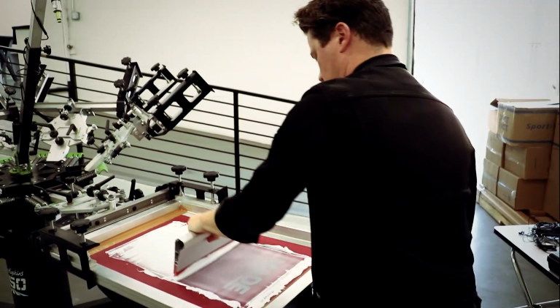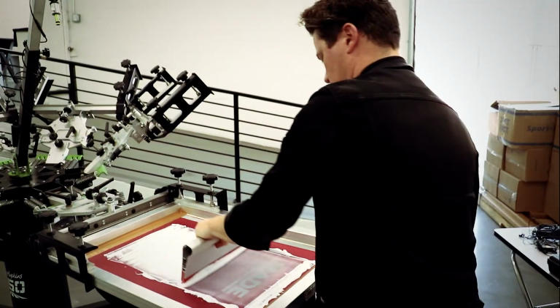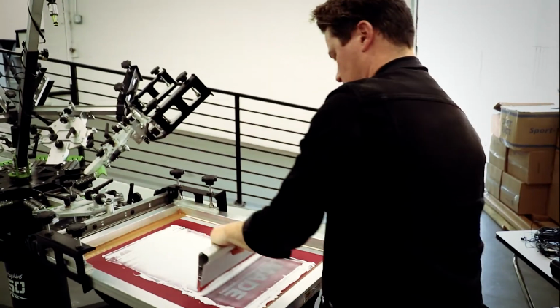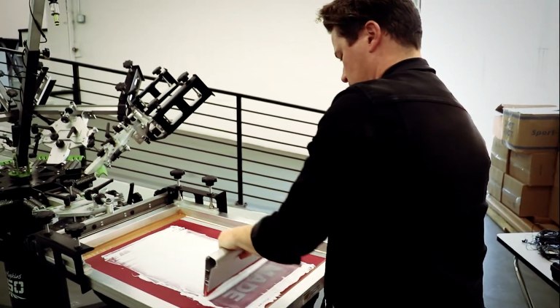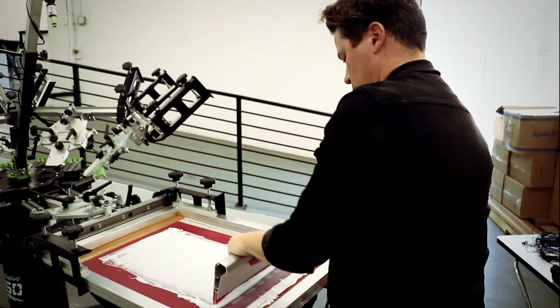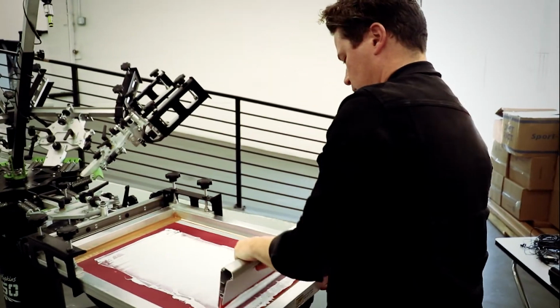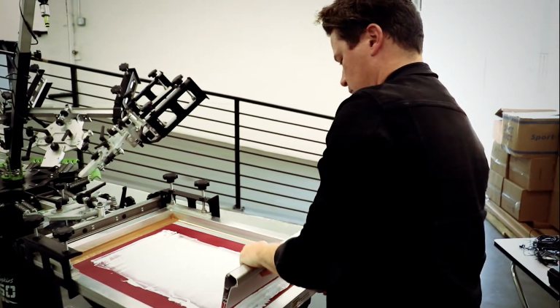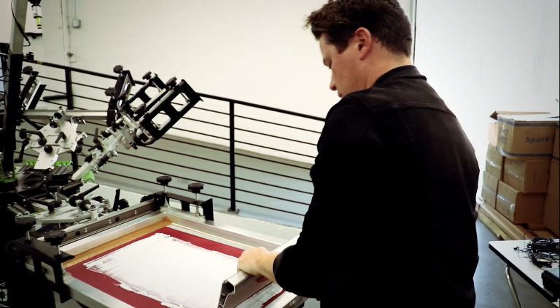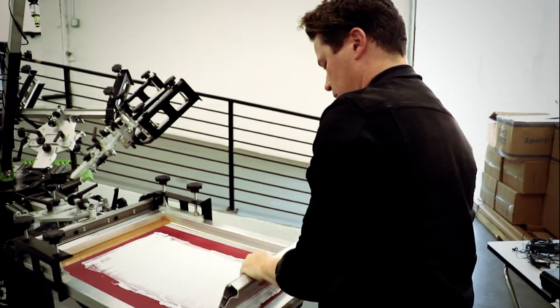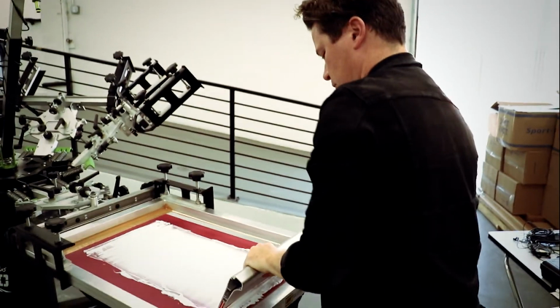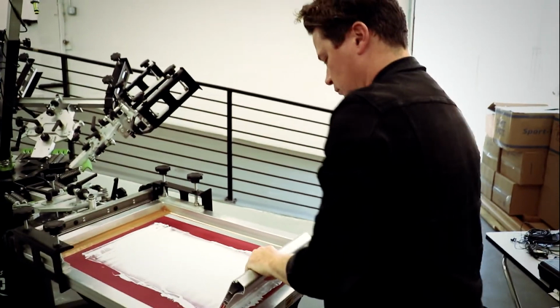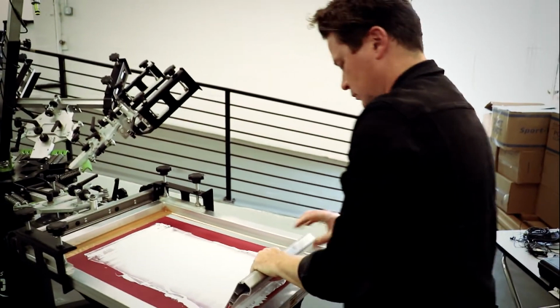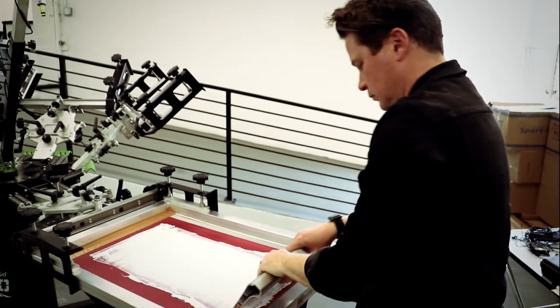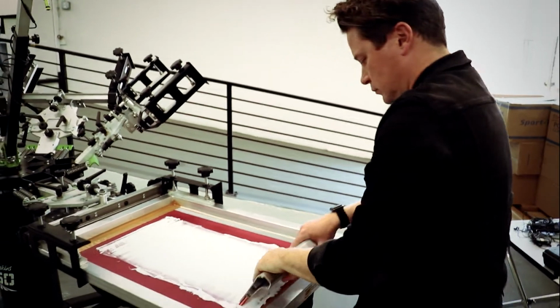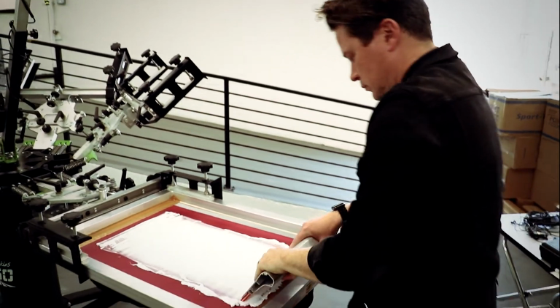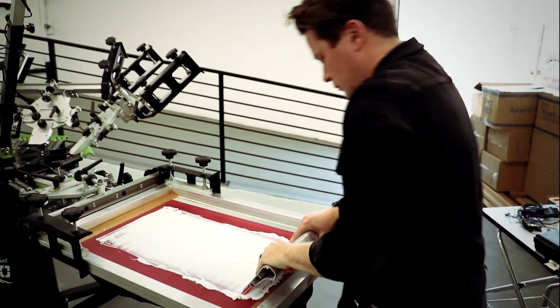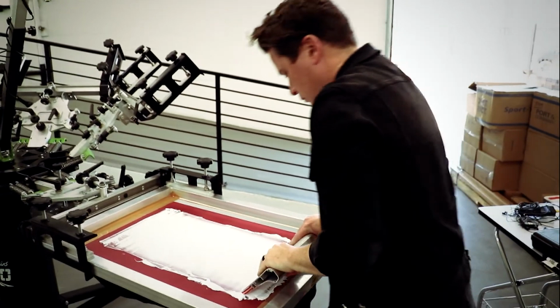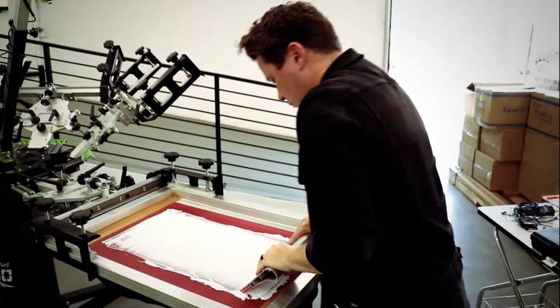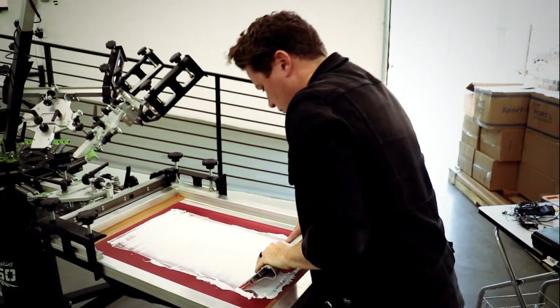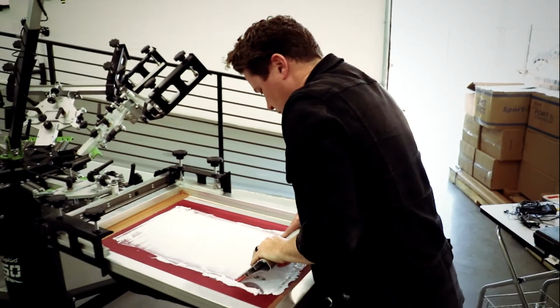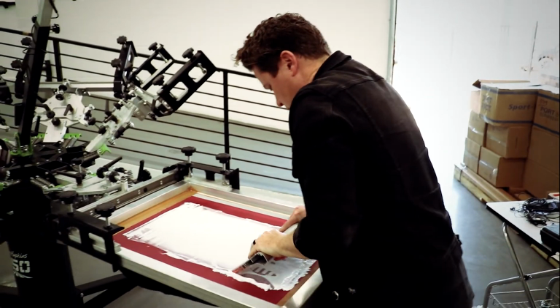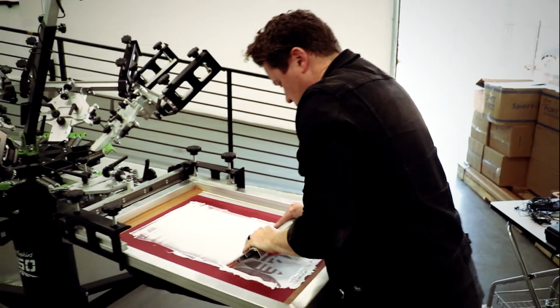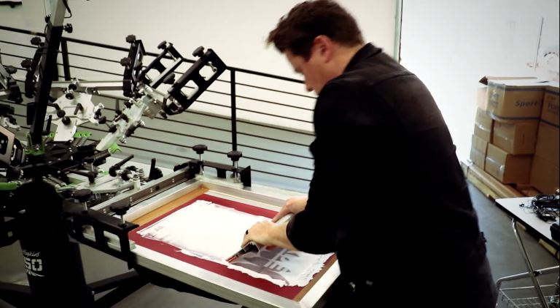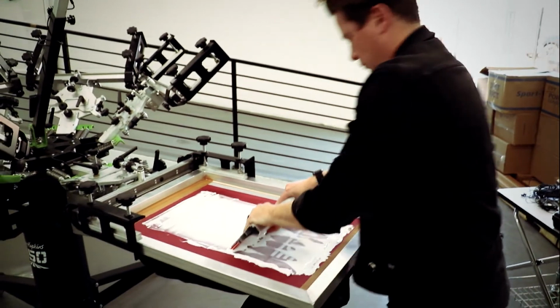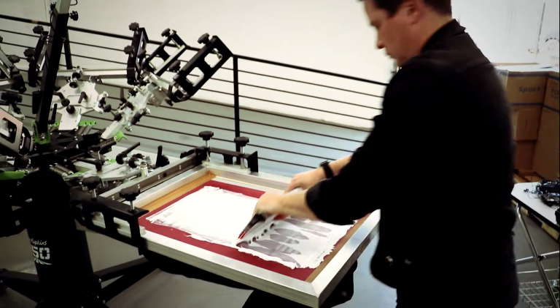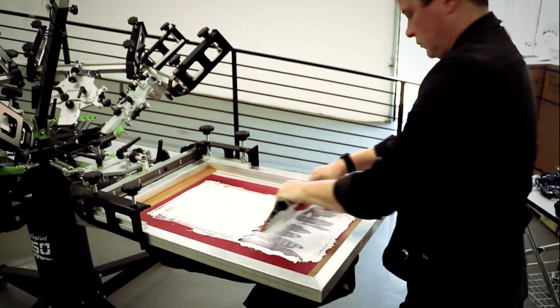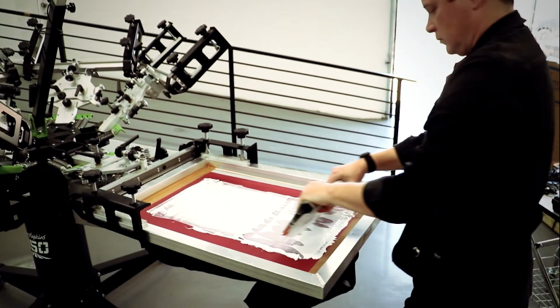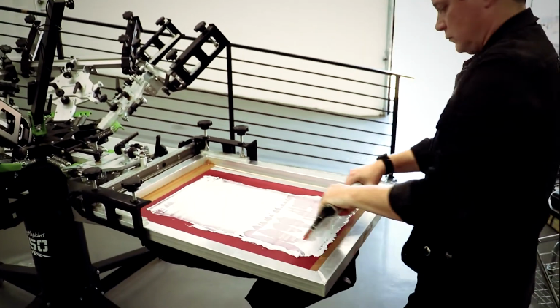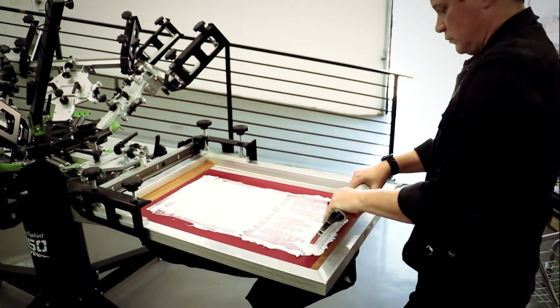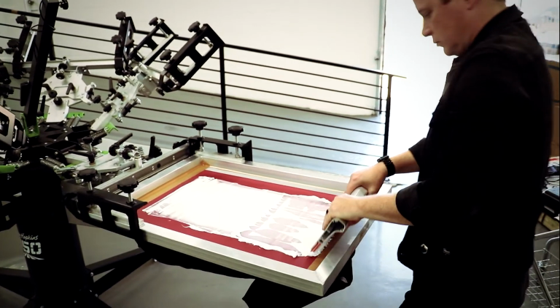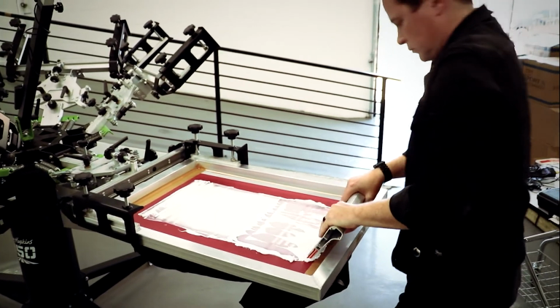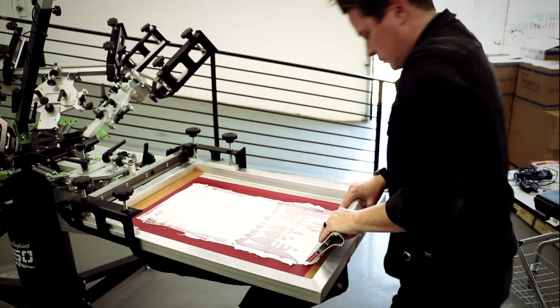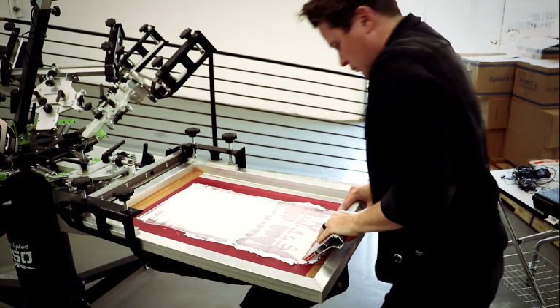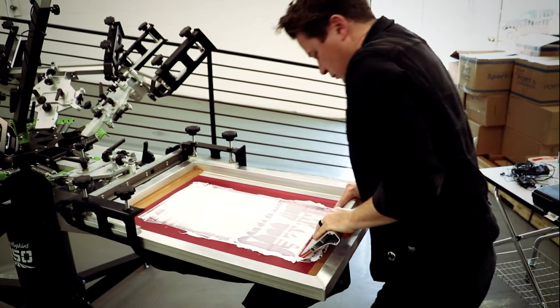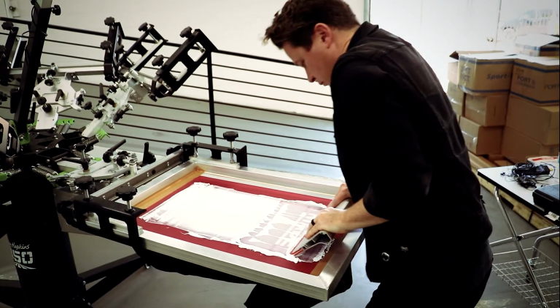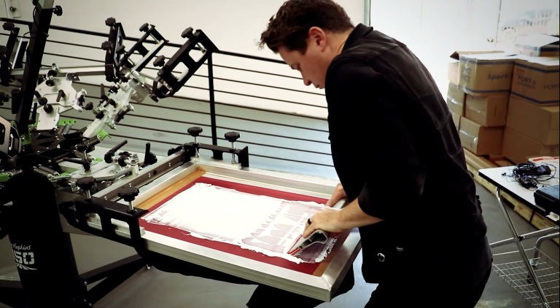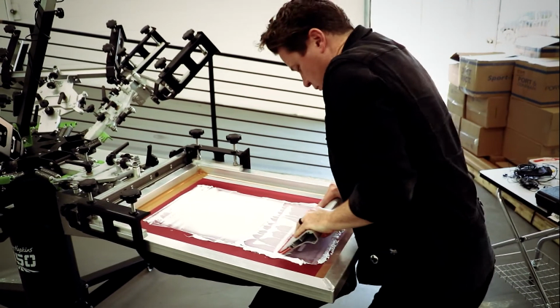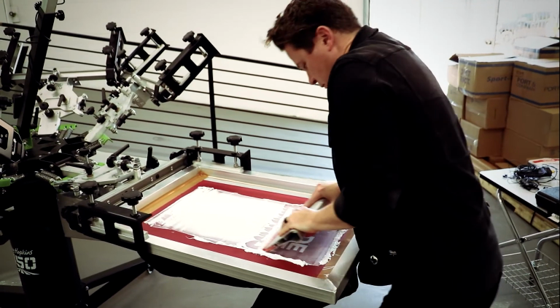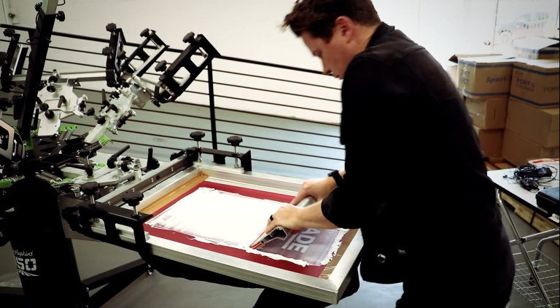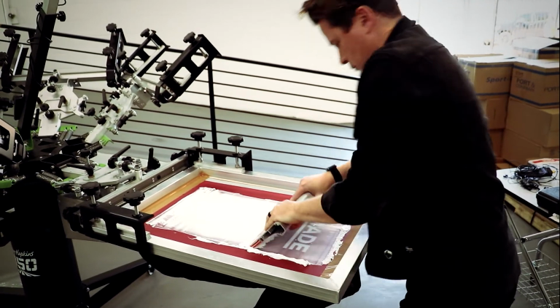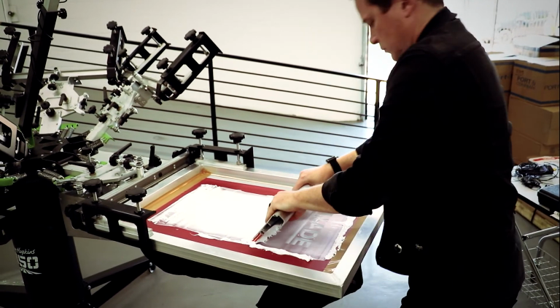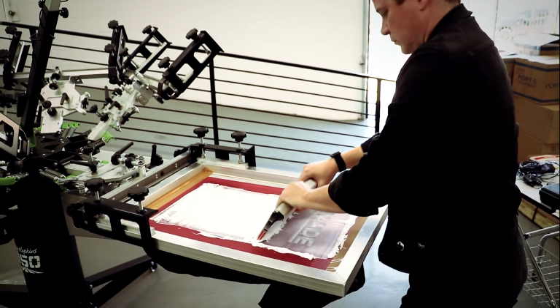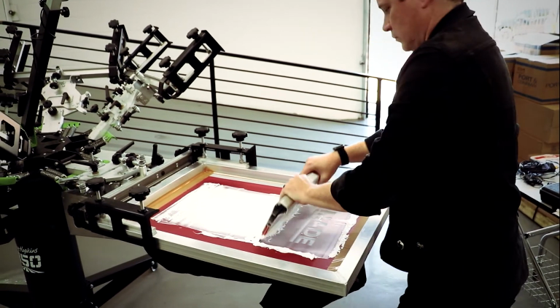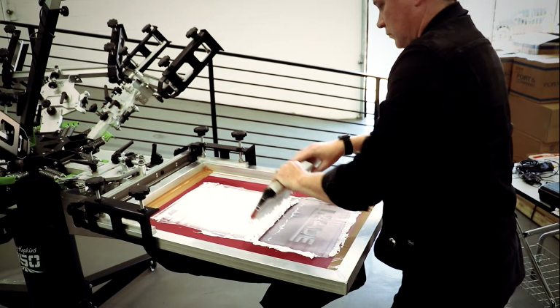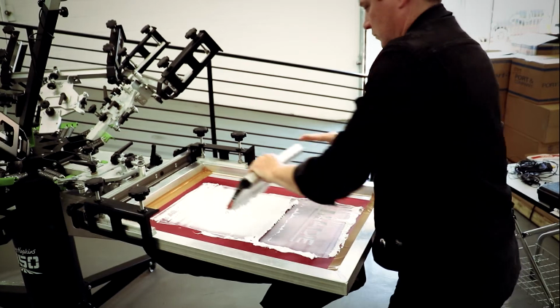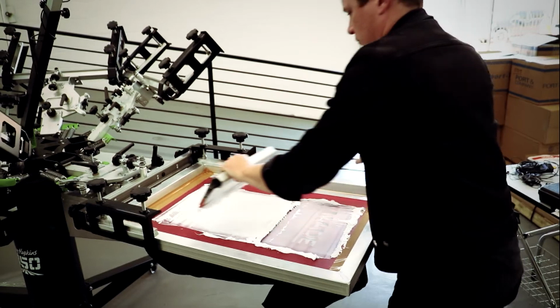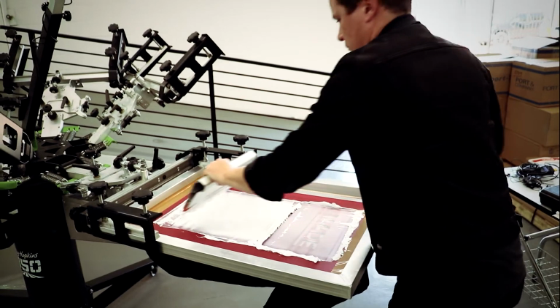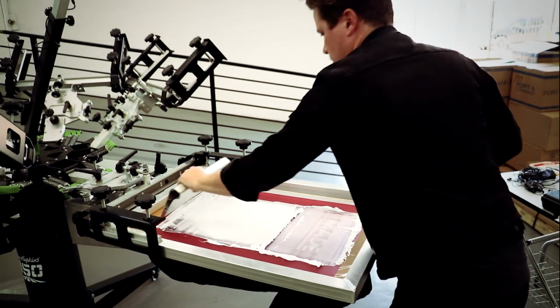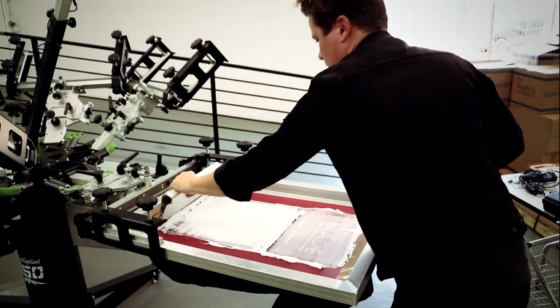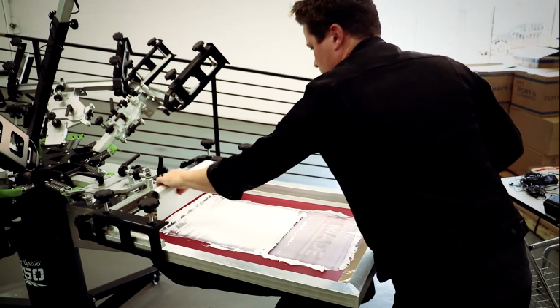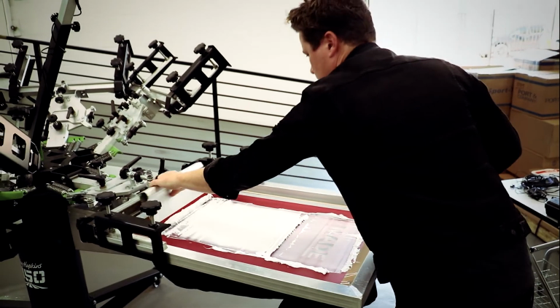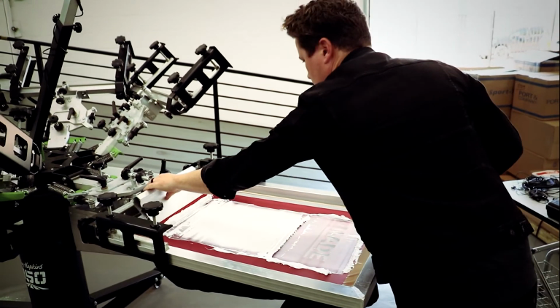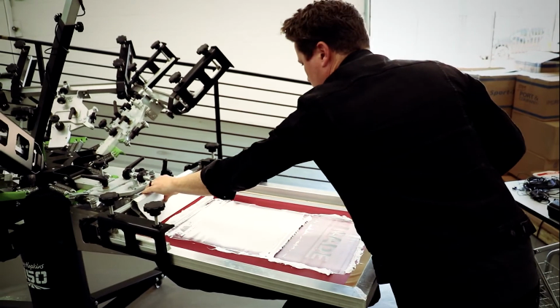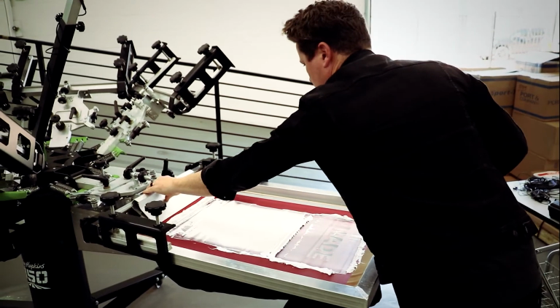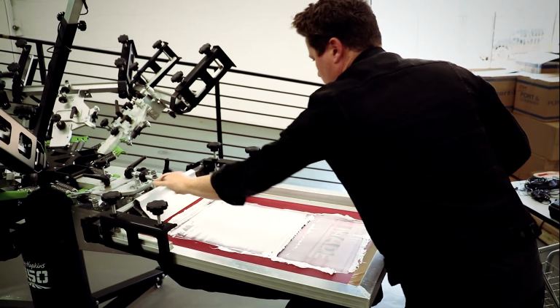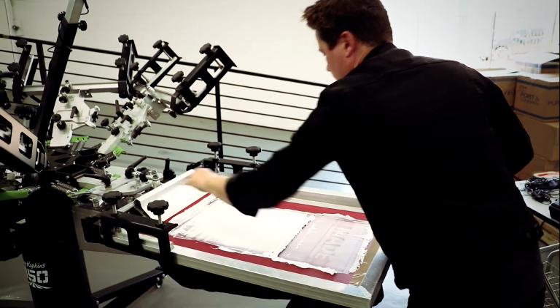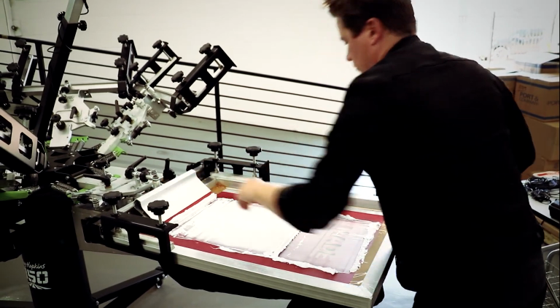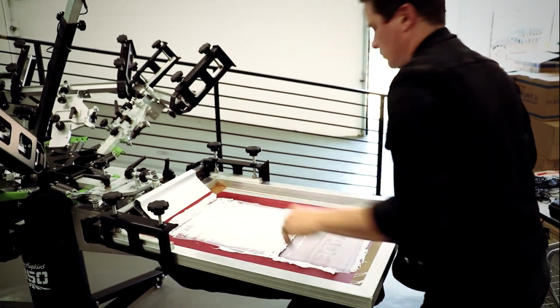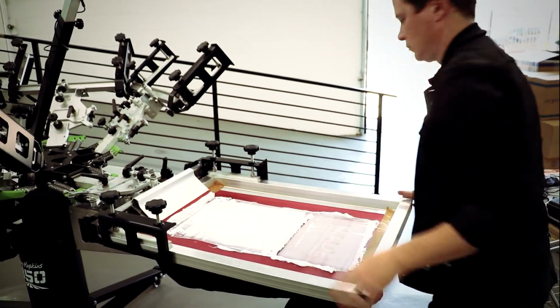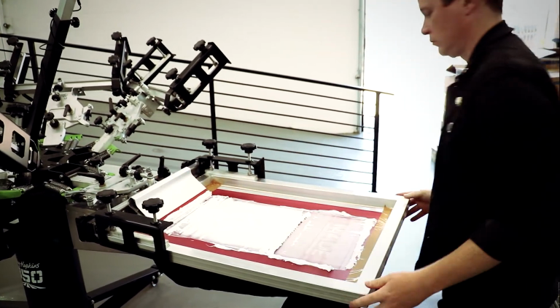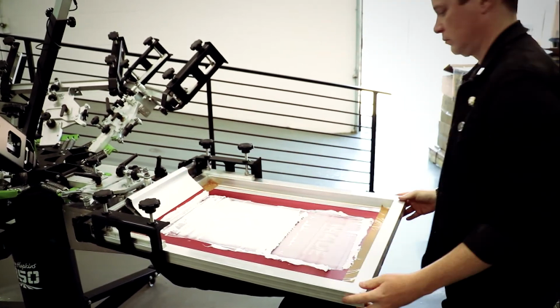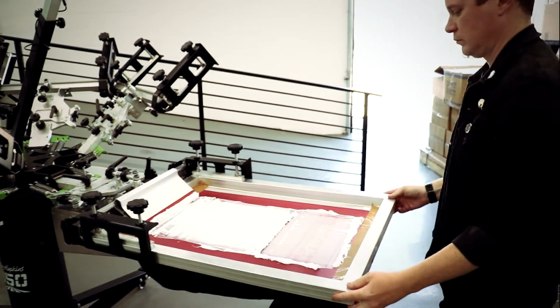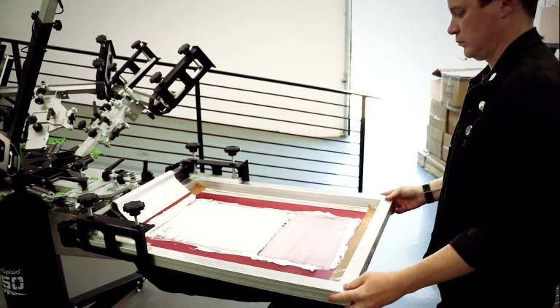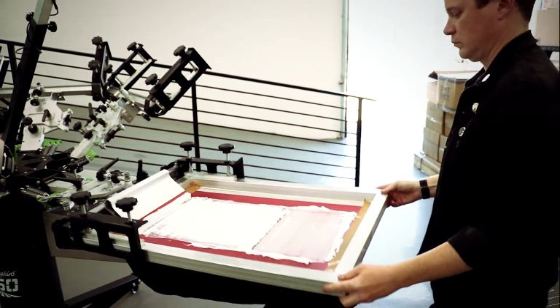Next, we are going to print white plastisol ink on 100% black cotton fabric. Print flash printing to ensure a good ink deposit.